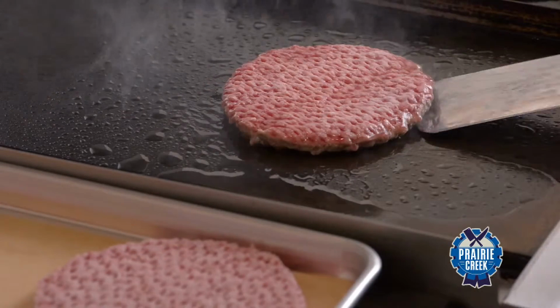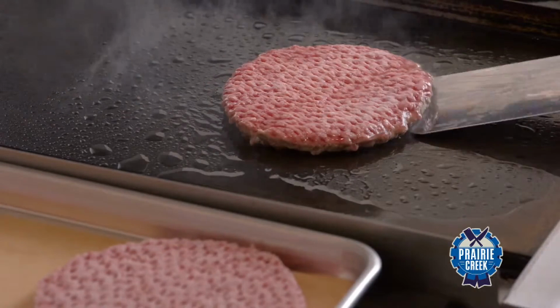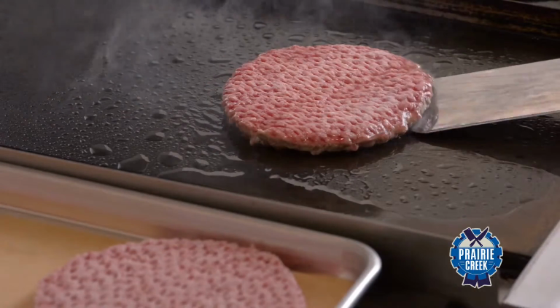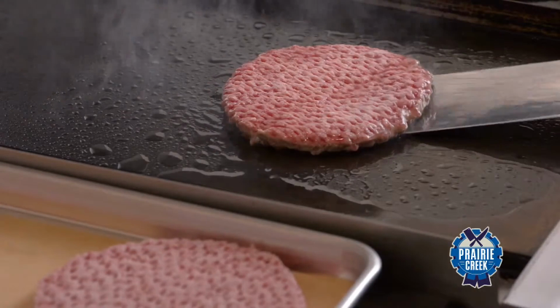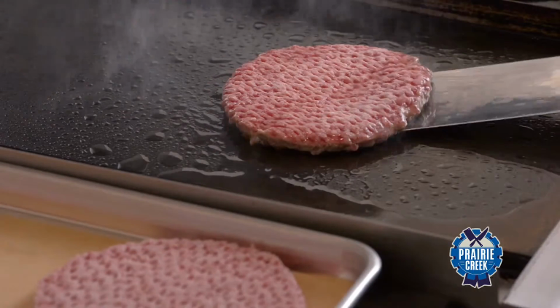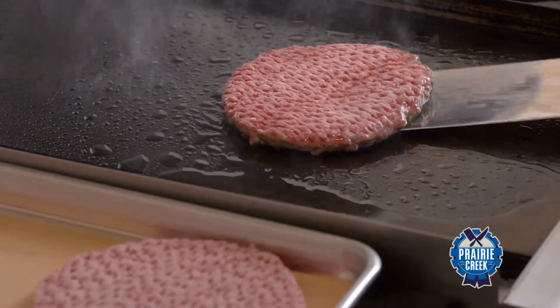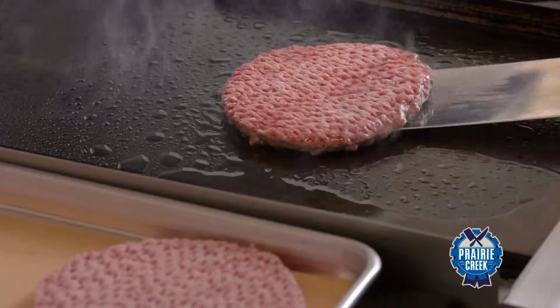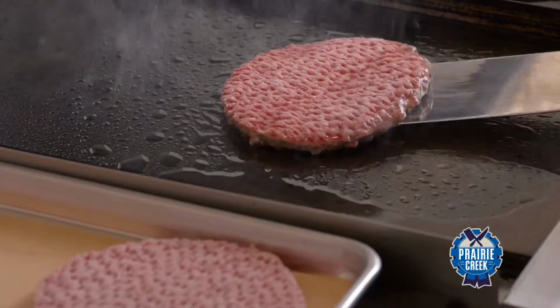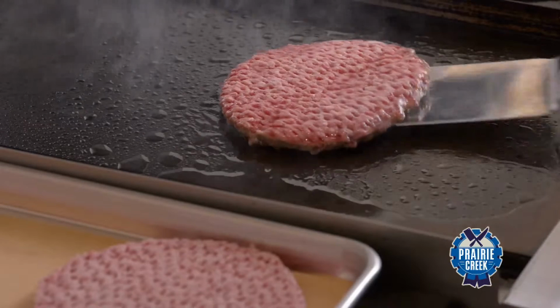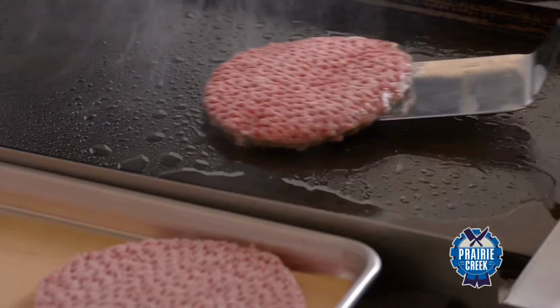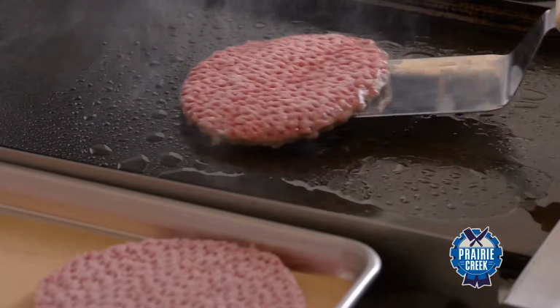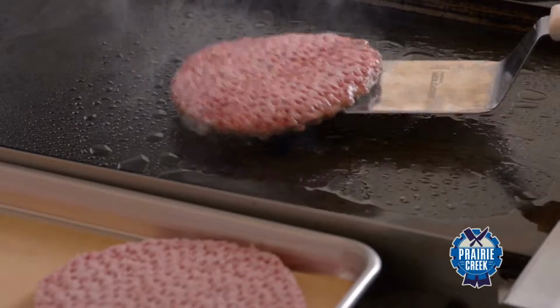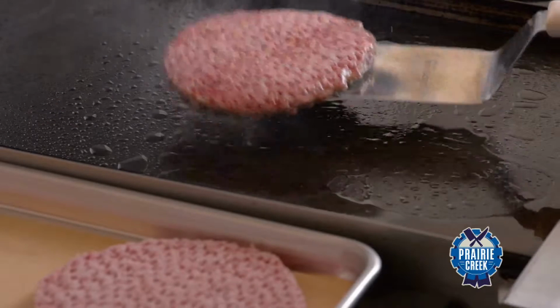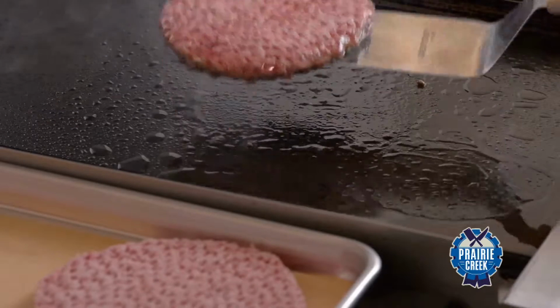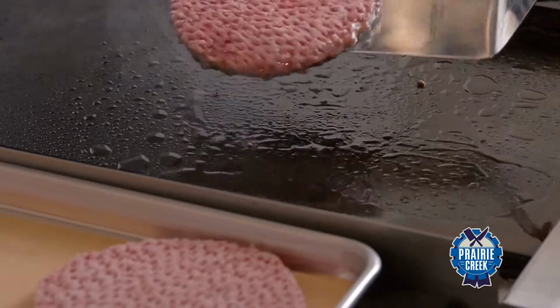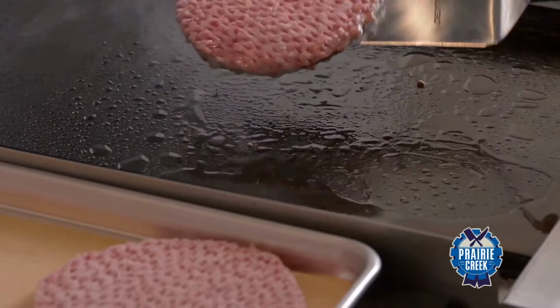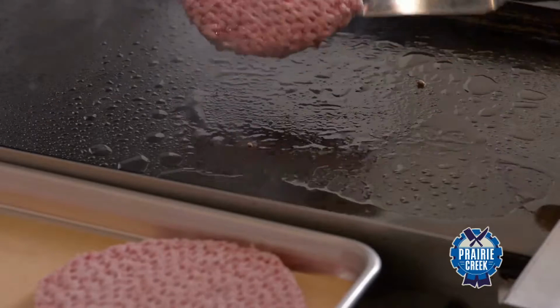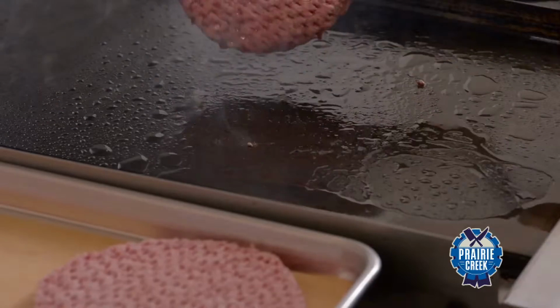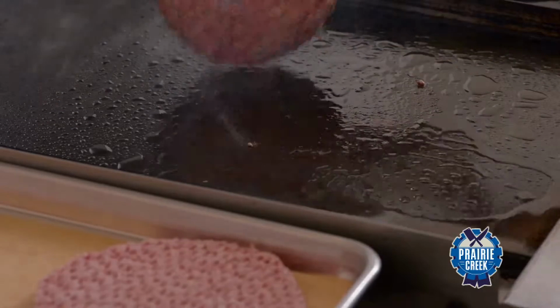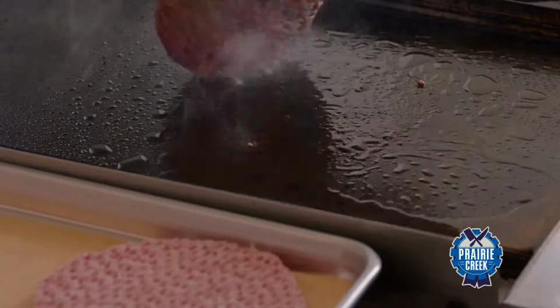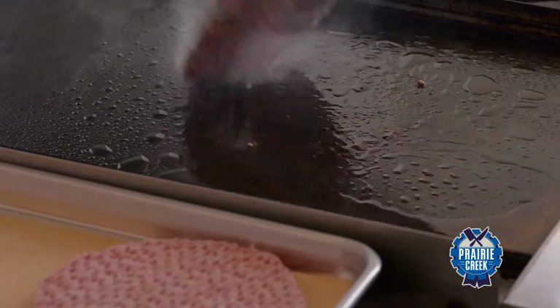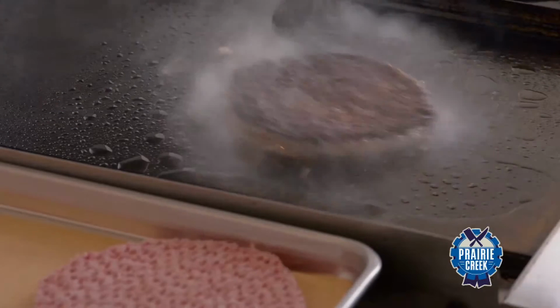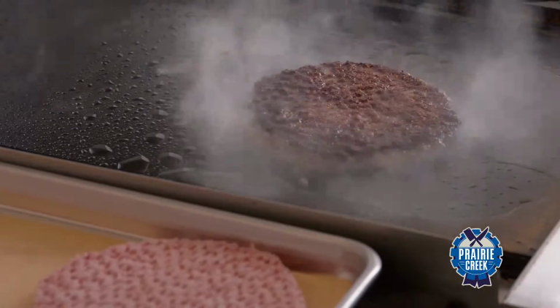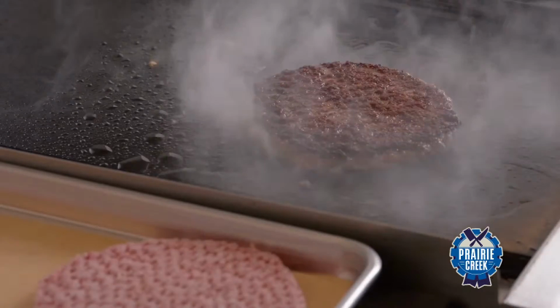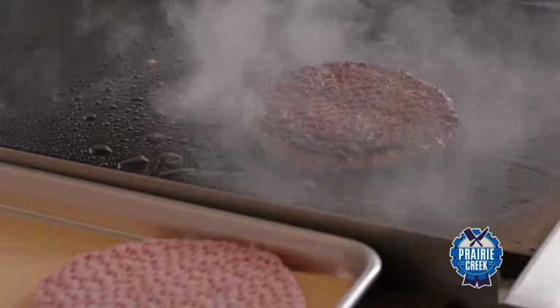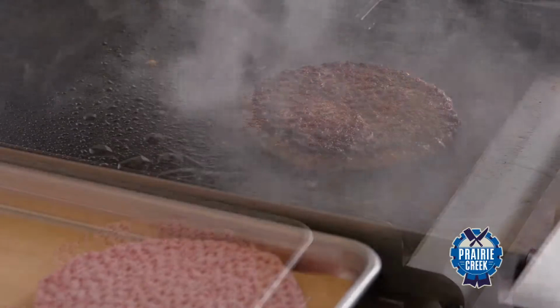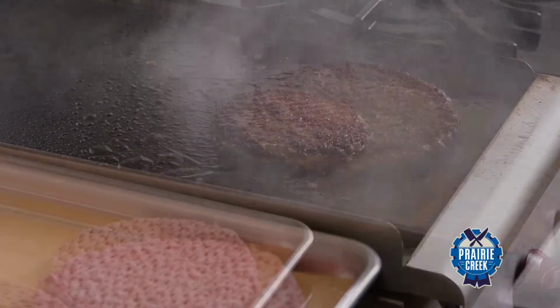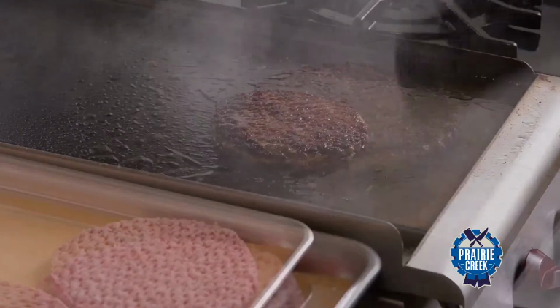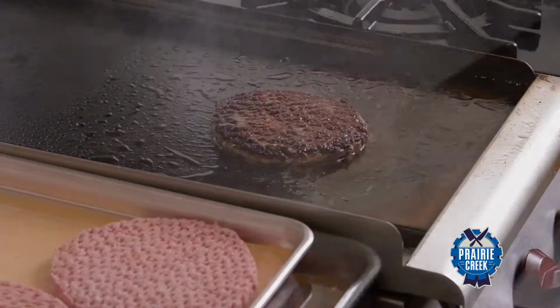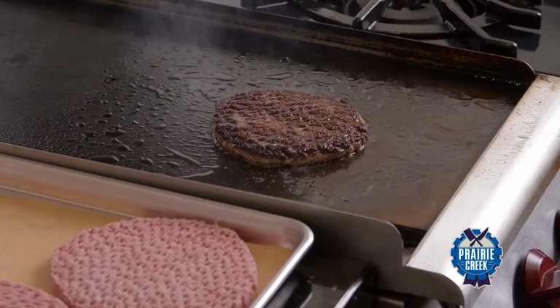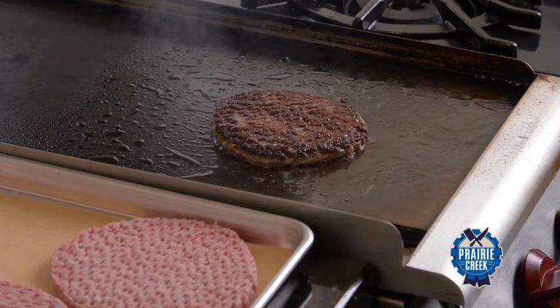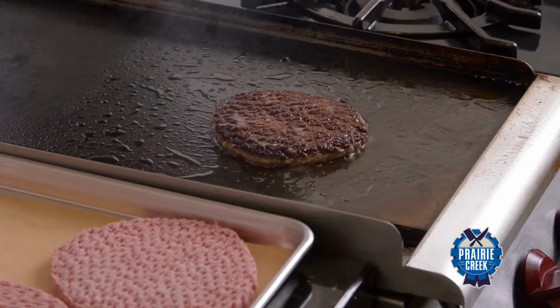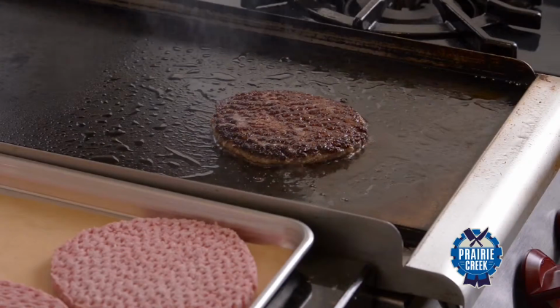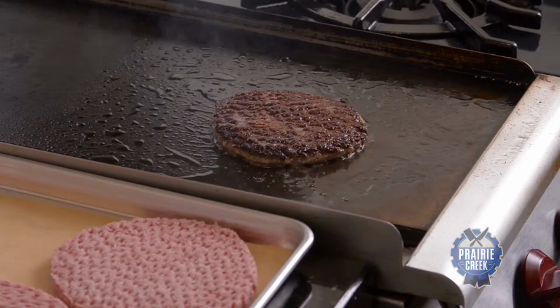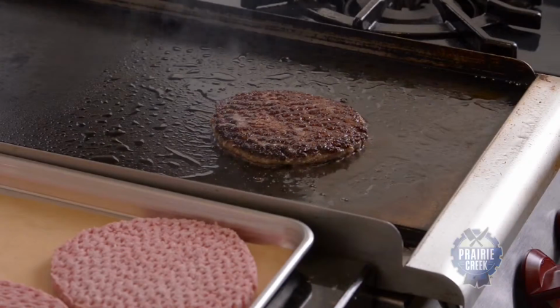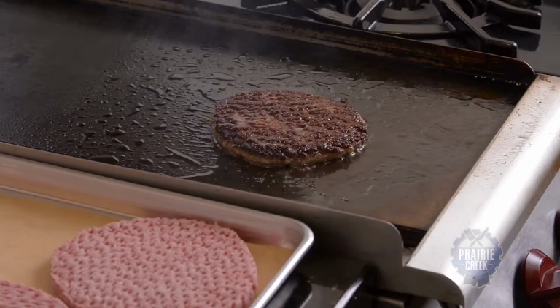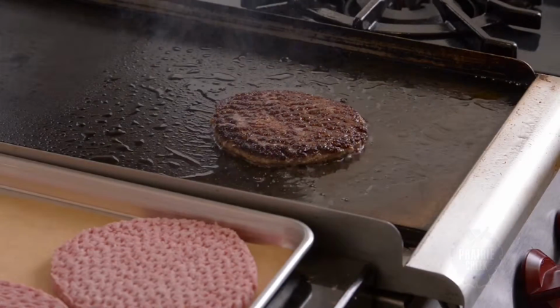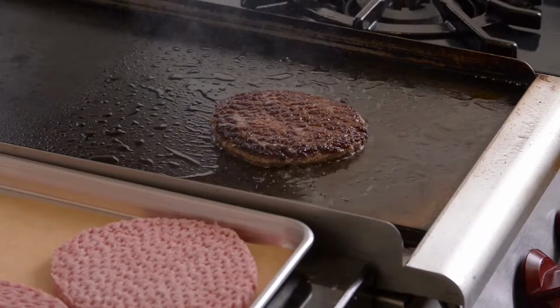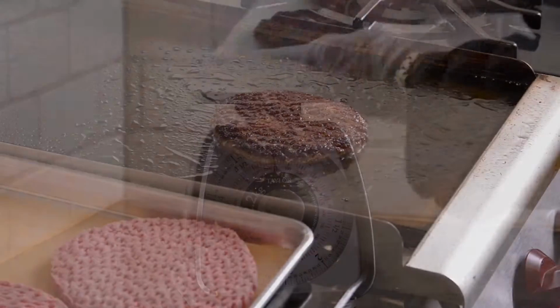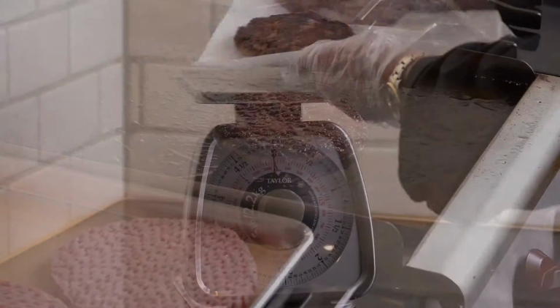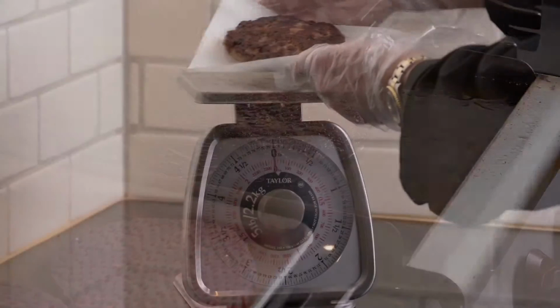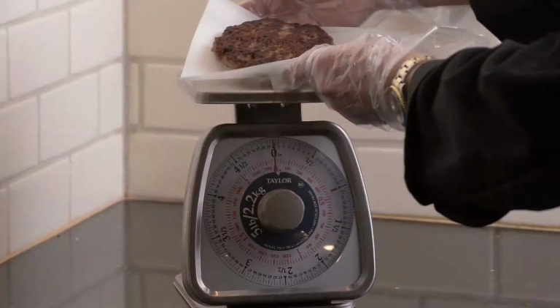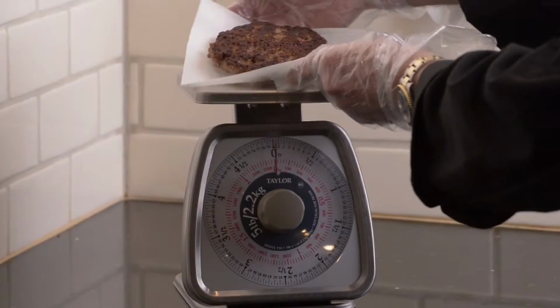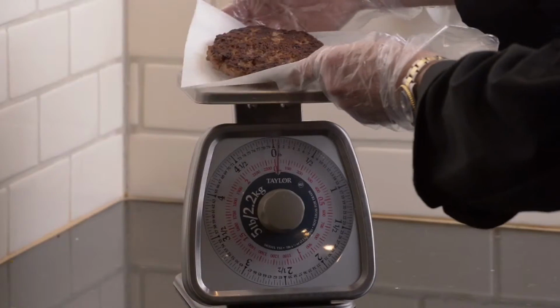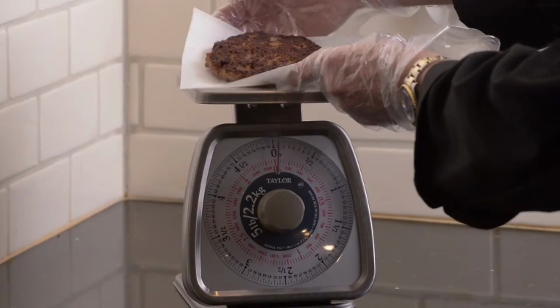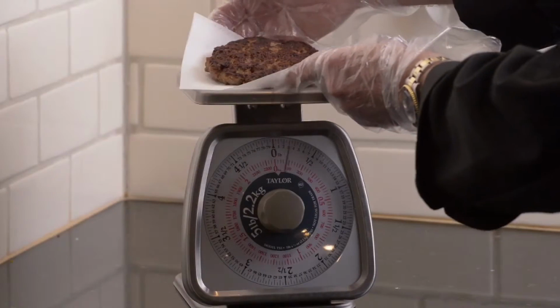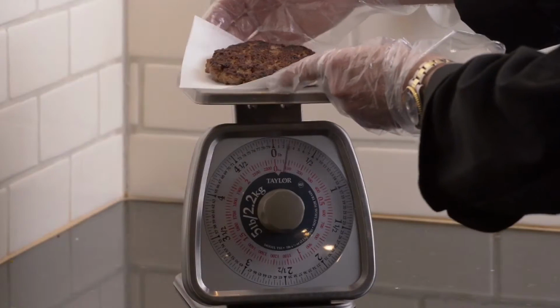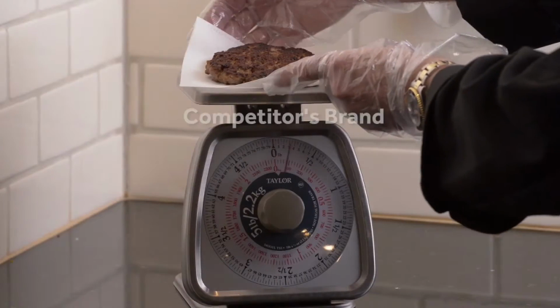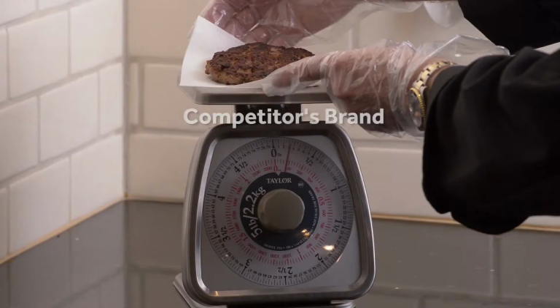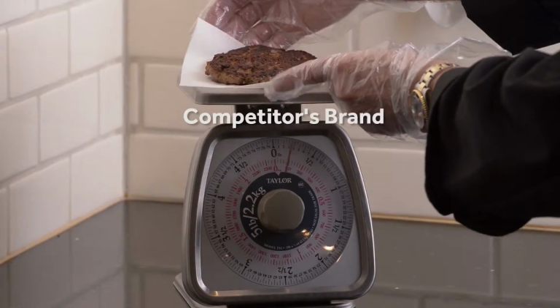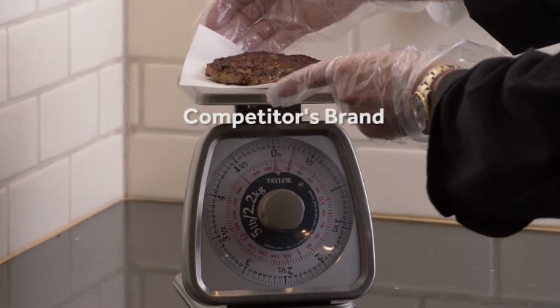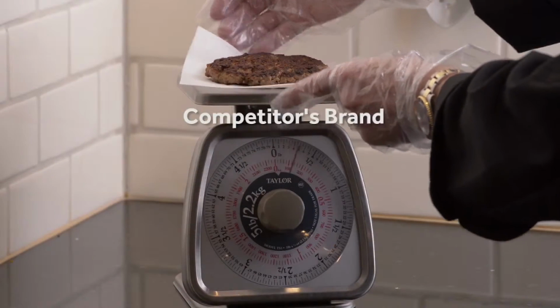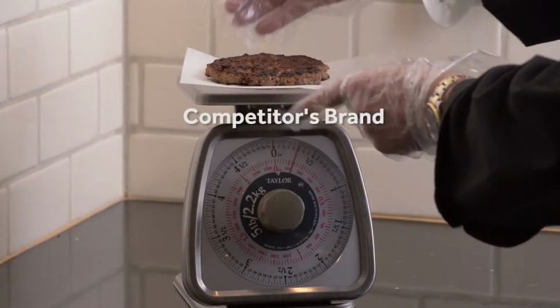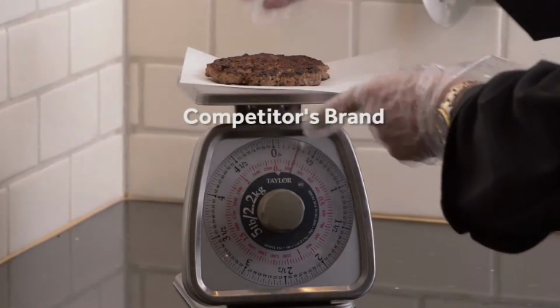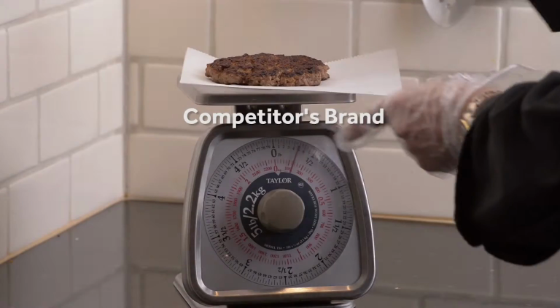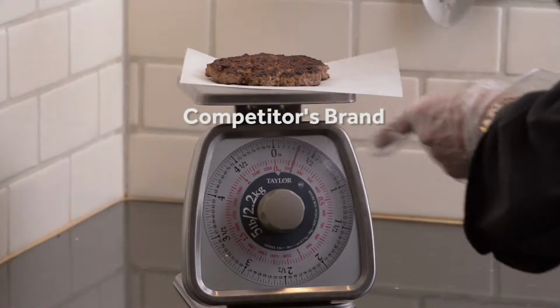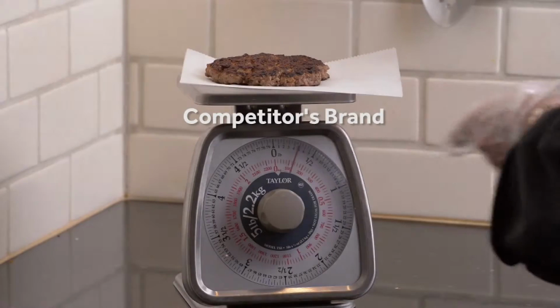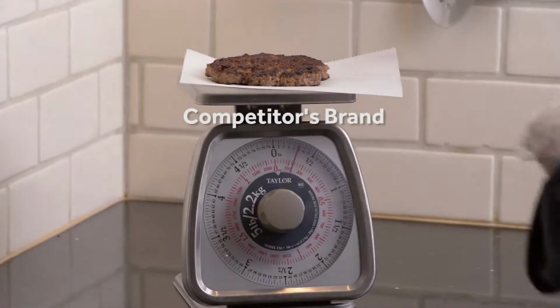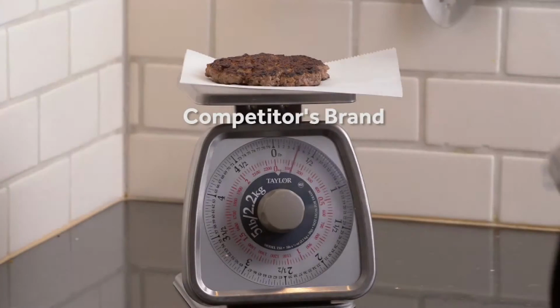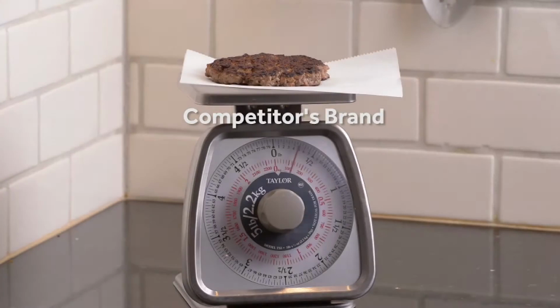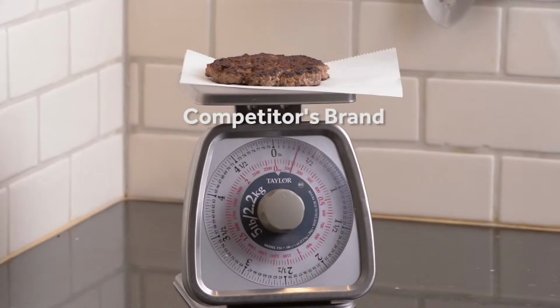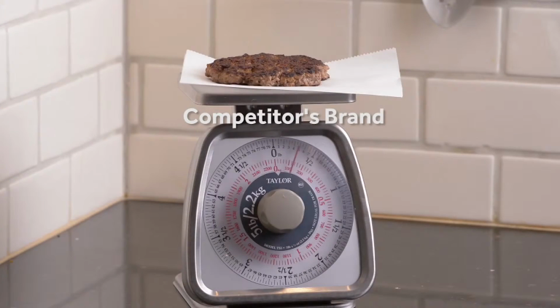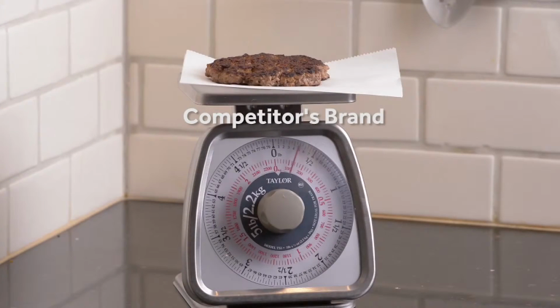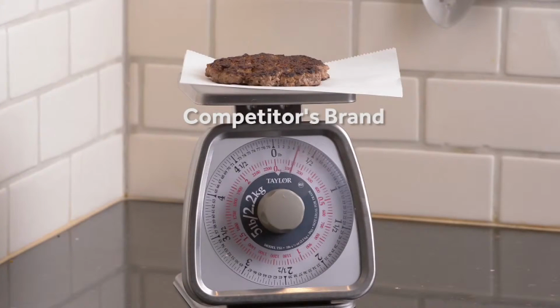Turn the patty only one time. Do not press the patty. Weigh the patties after cooking to gauge the shrink.